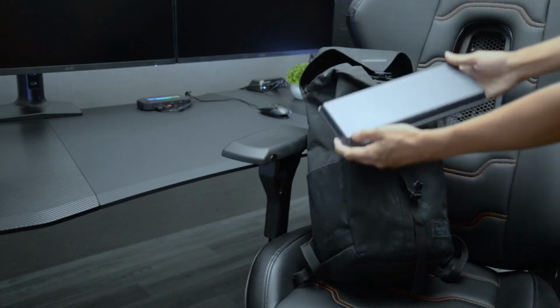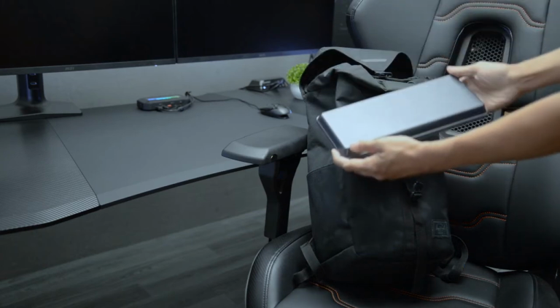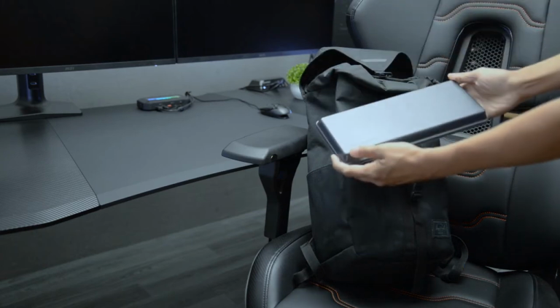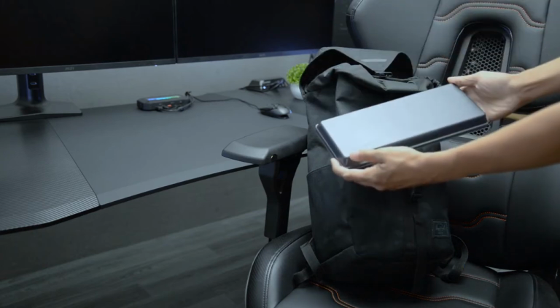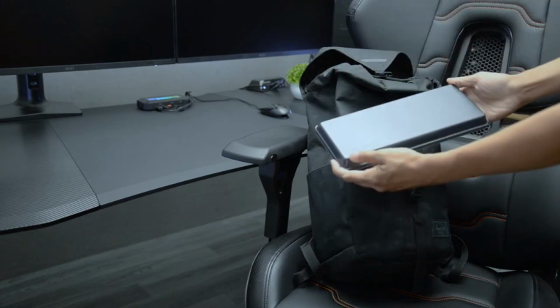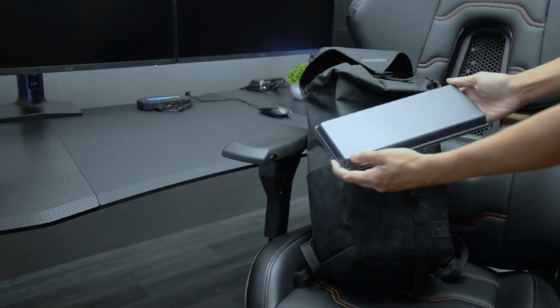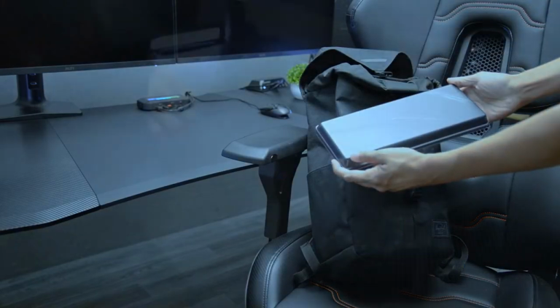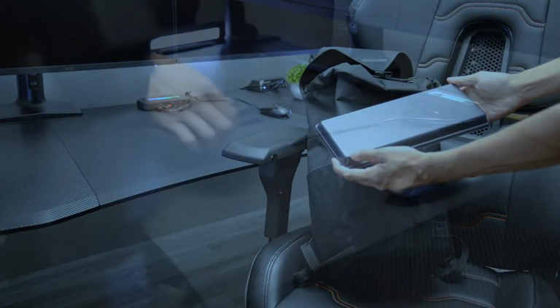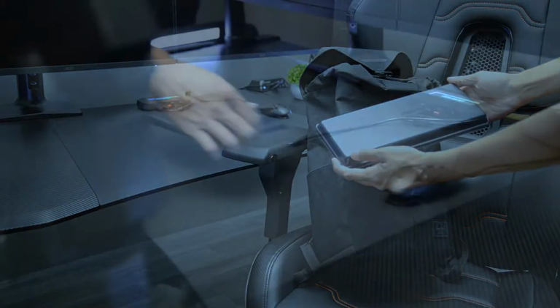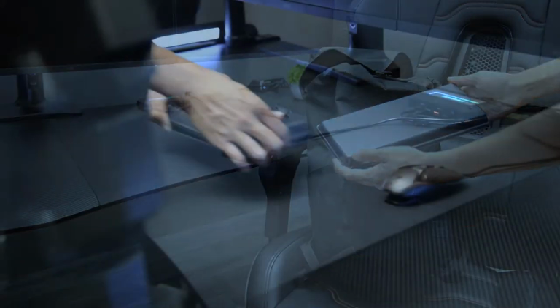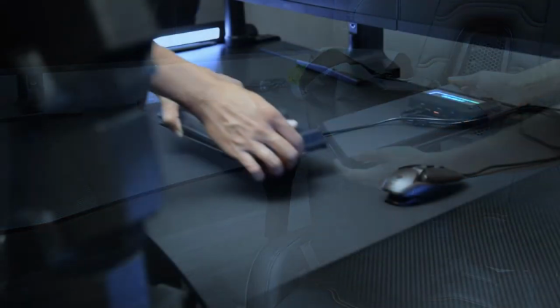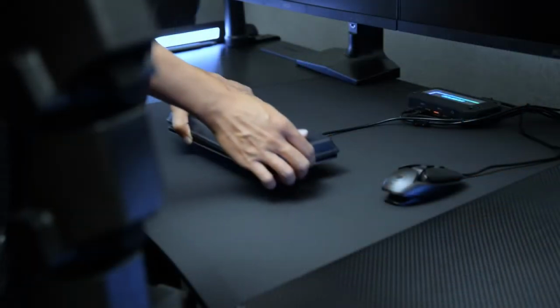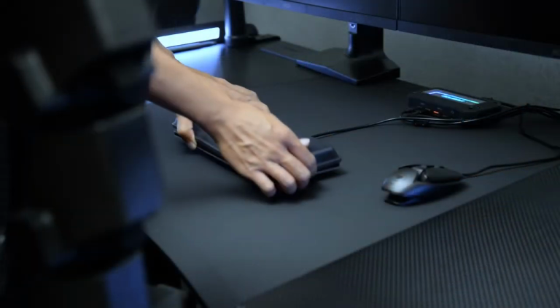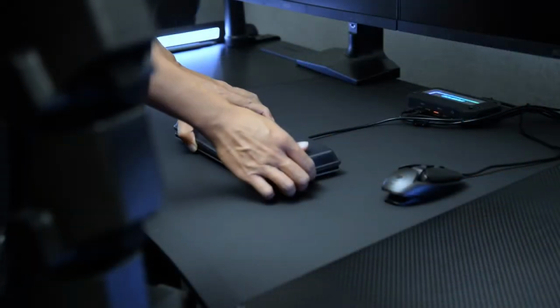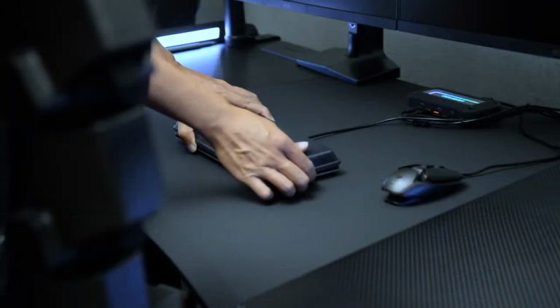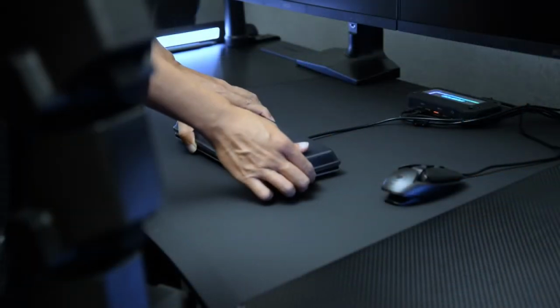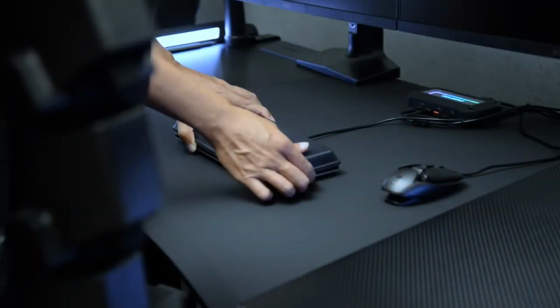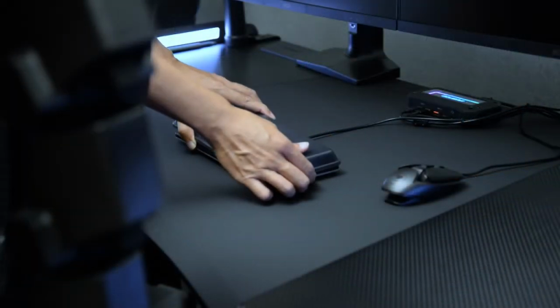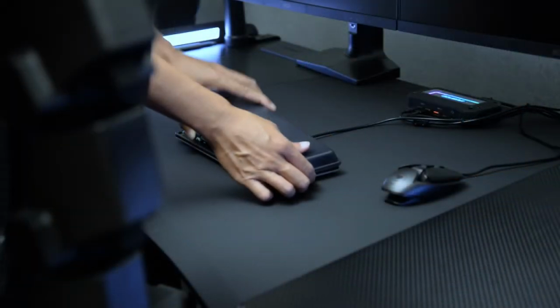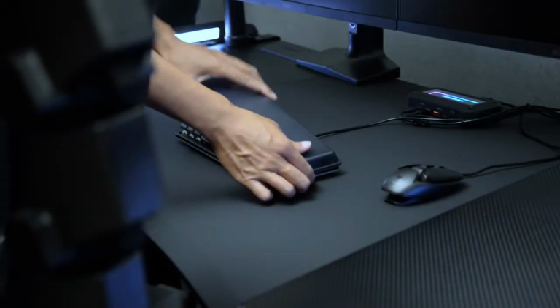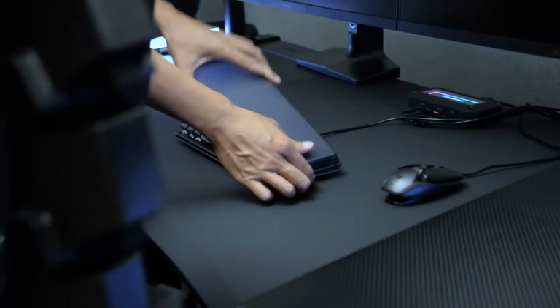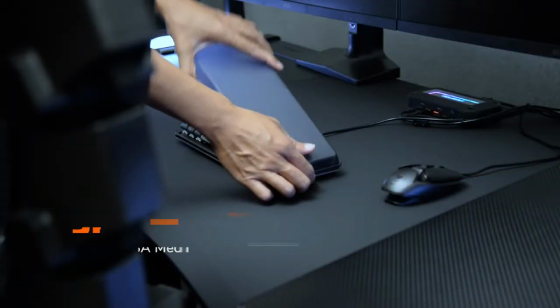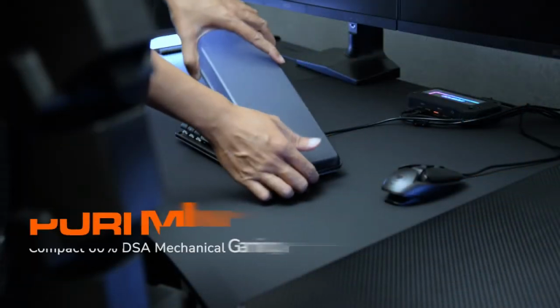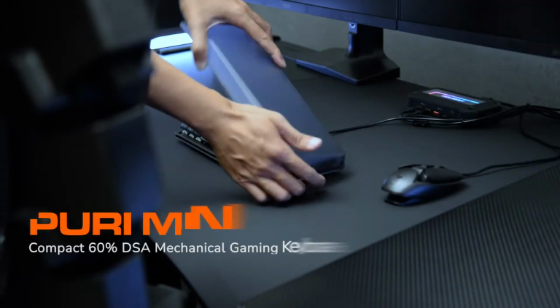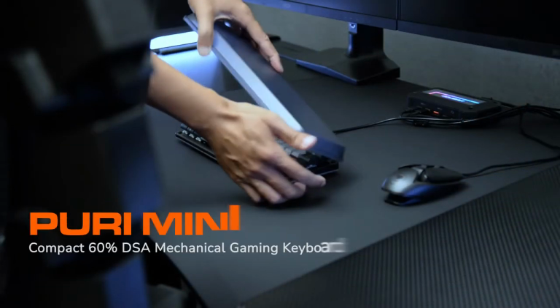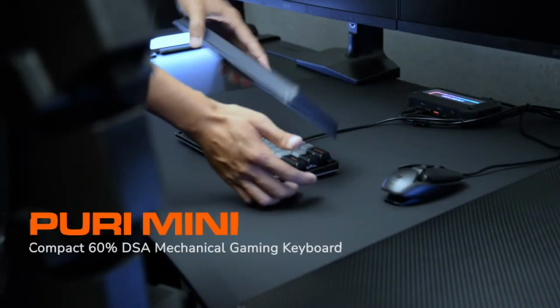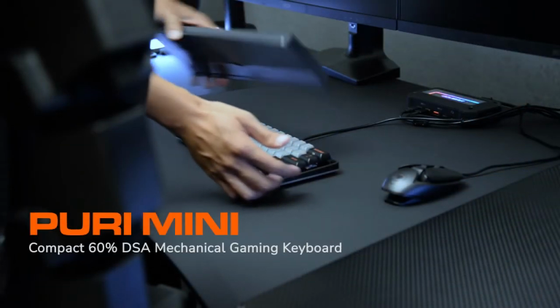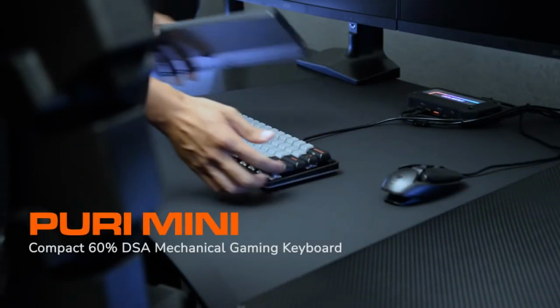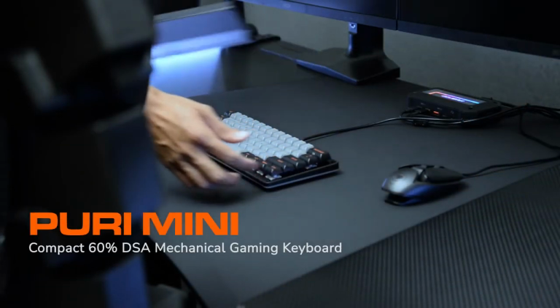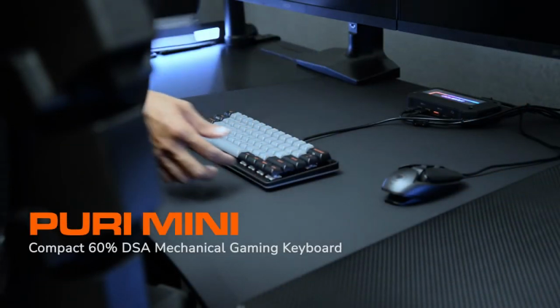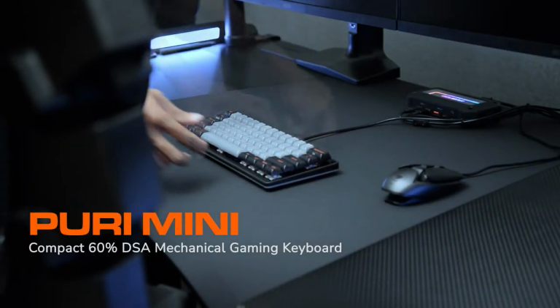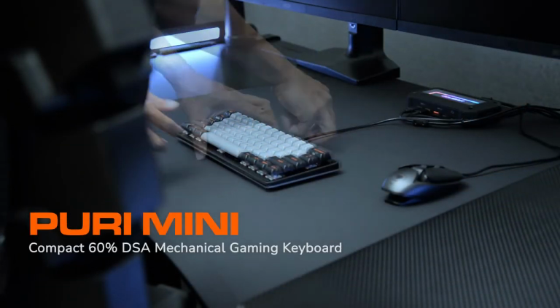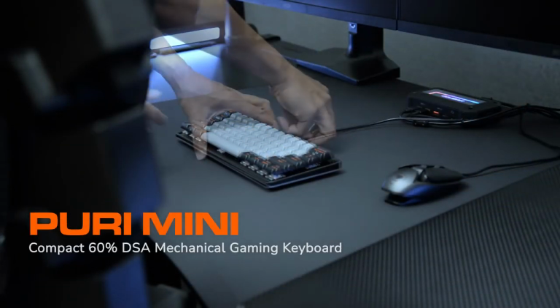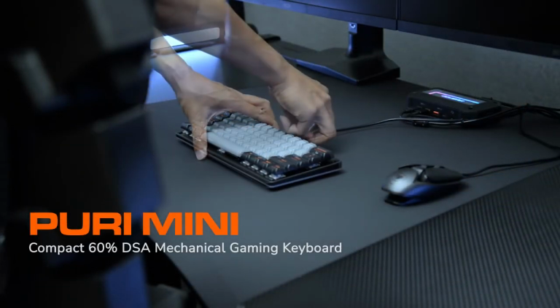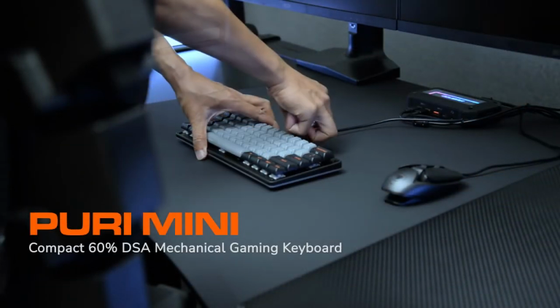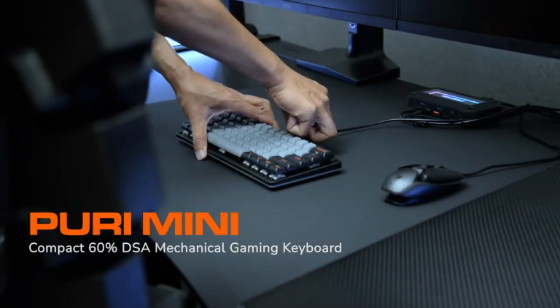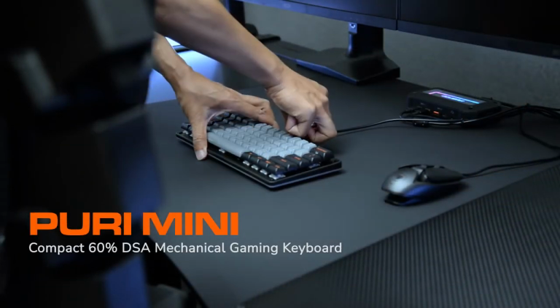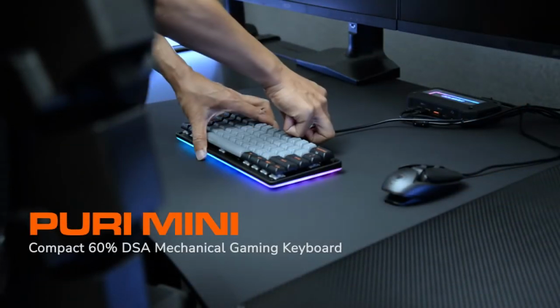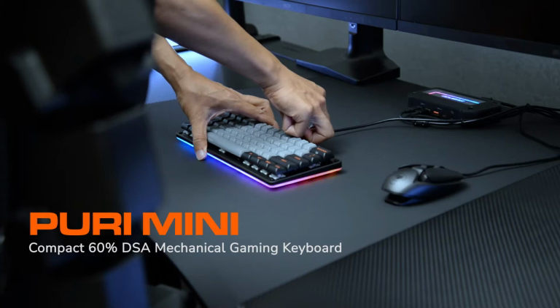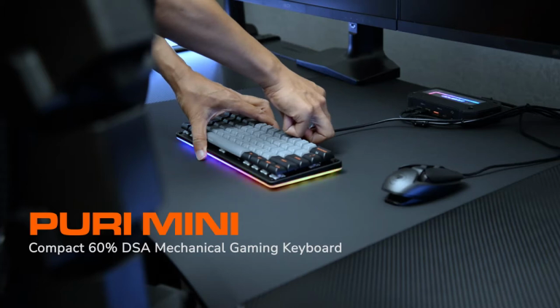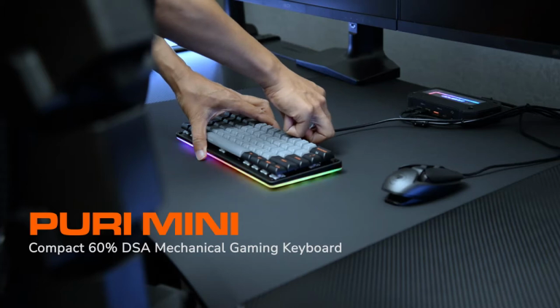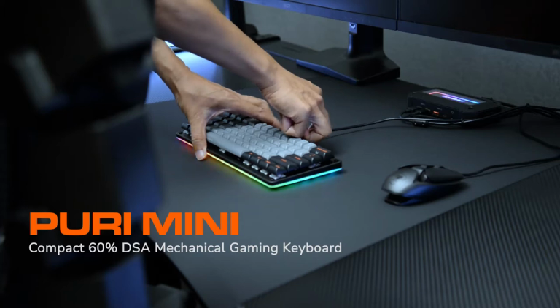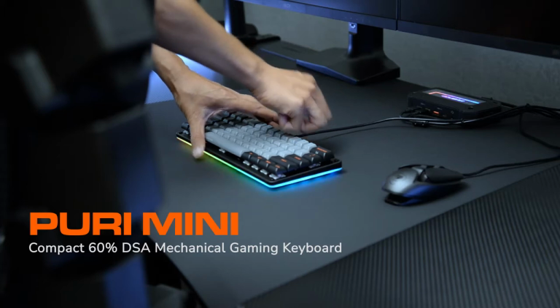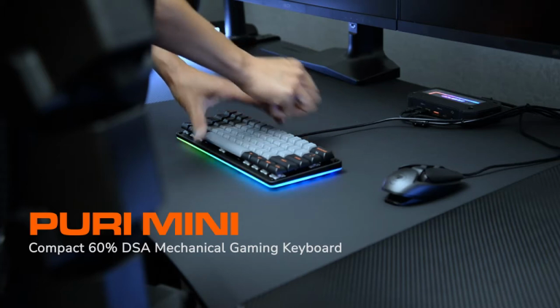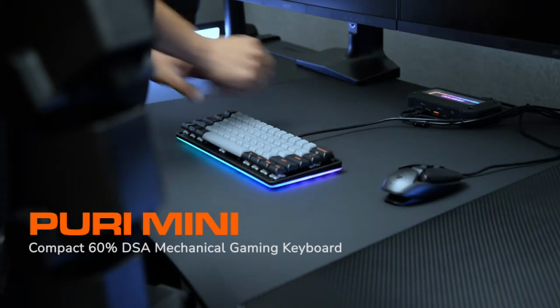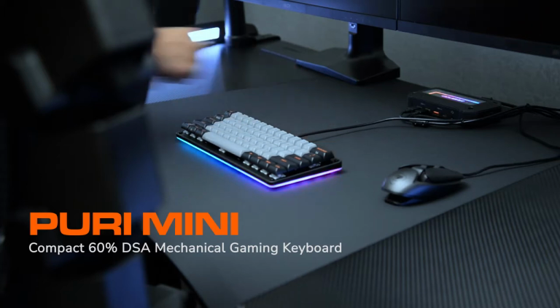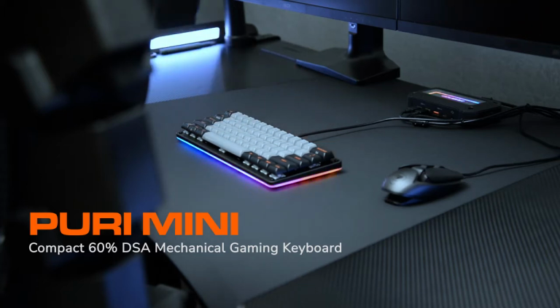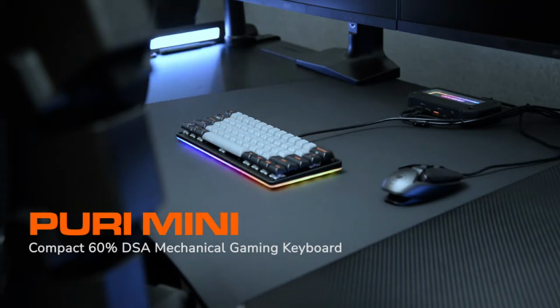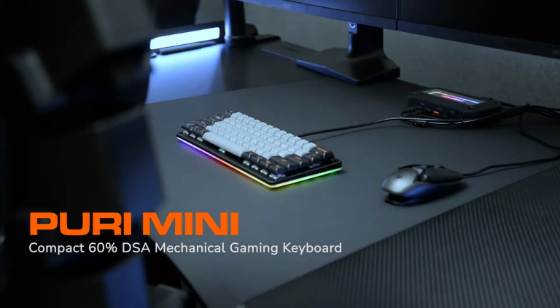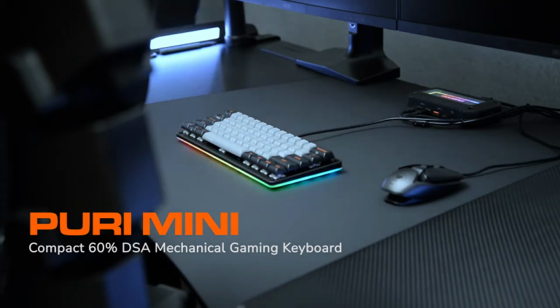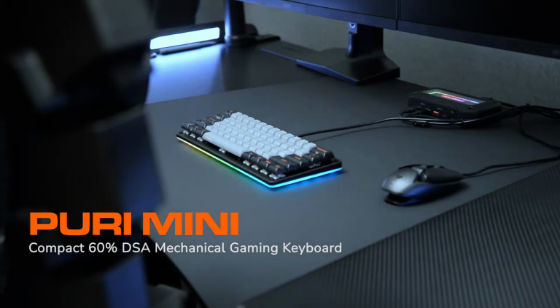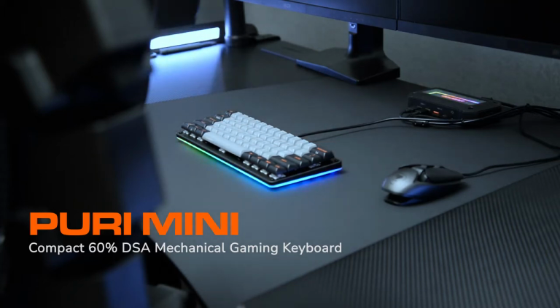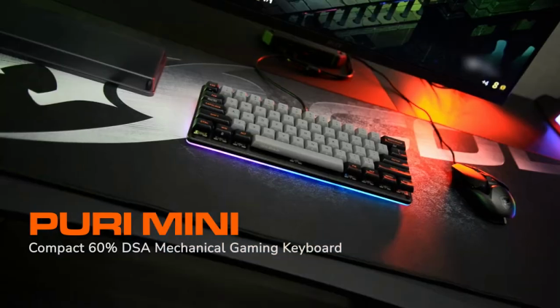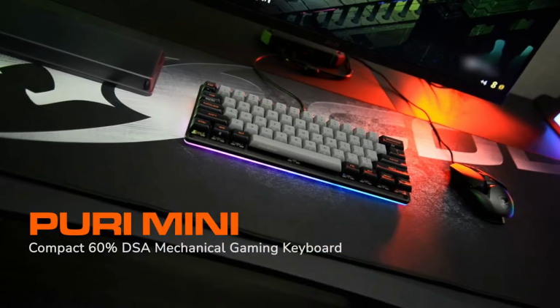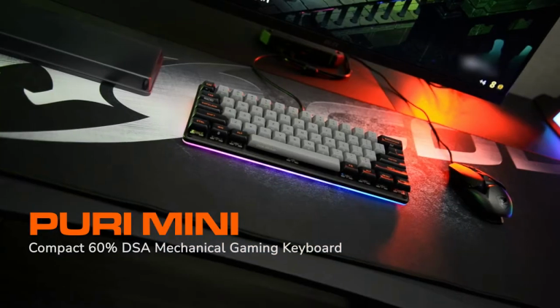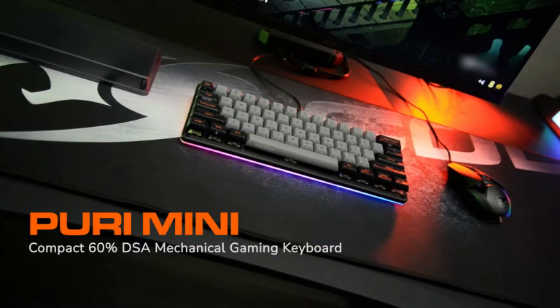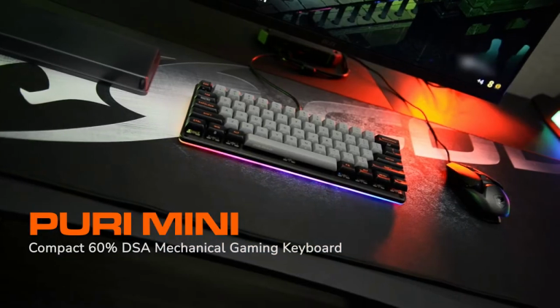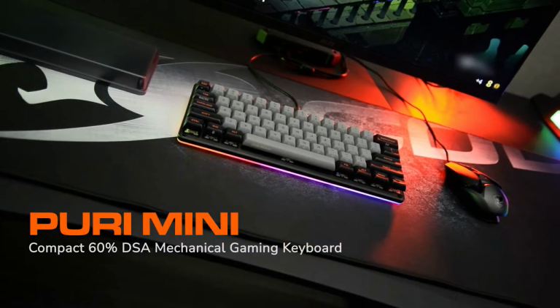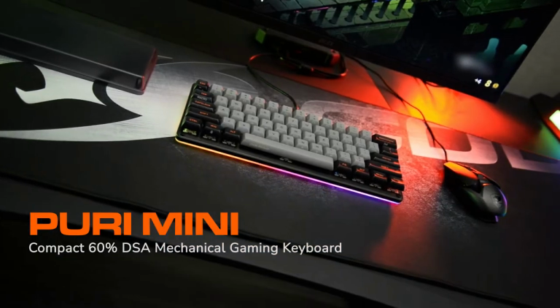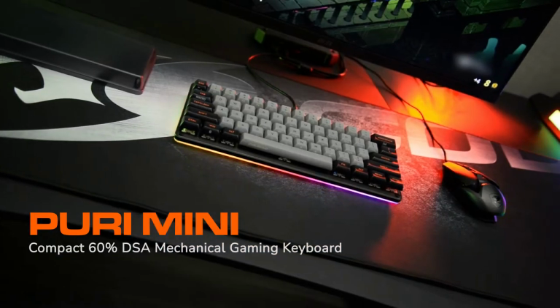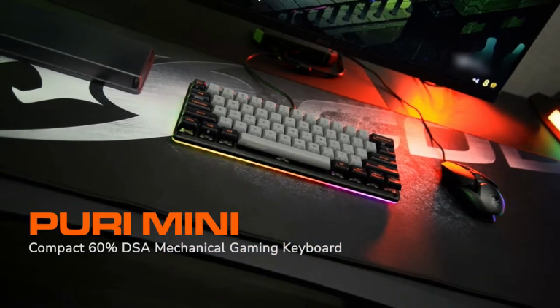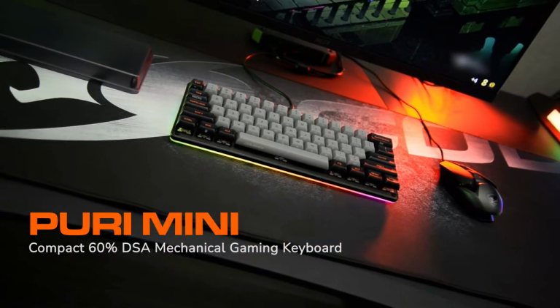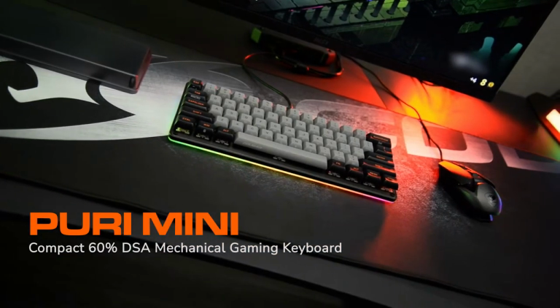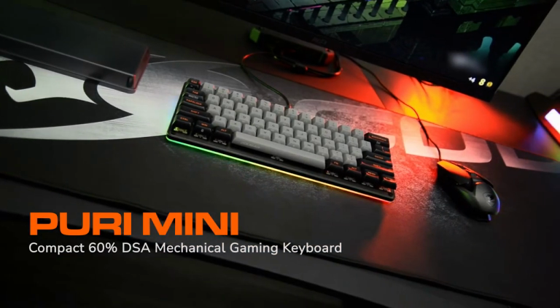Hi everyone, we are Cougar. In 2022, we launched a new 60% mechanical keyboard, Puri Mini.